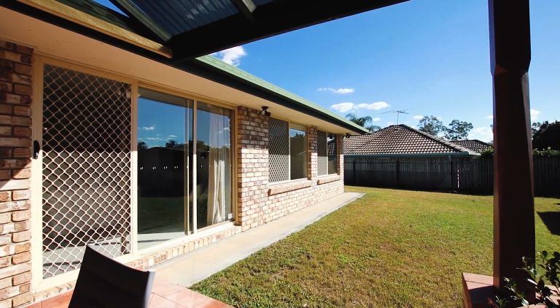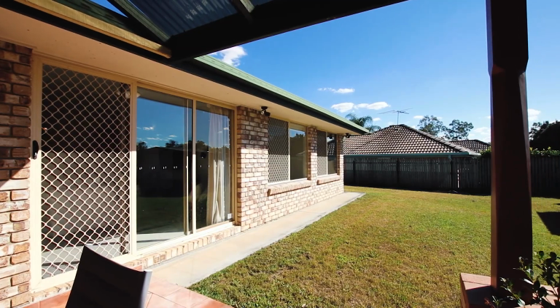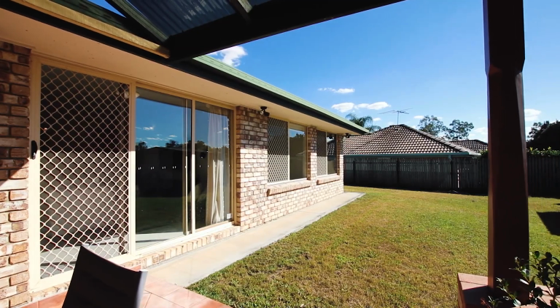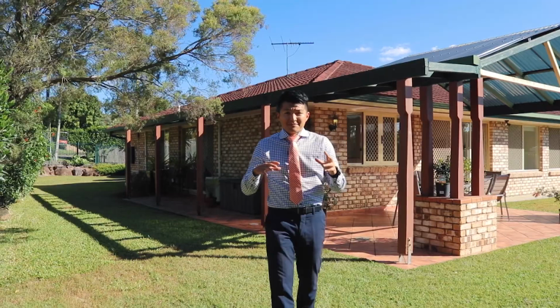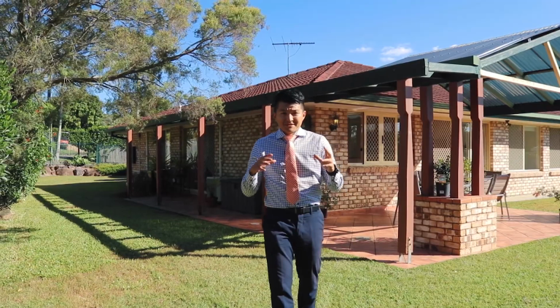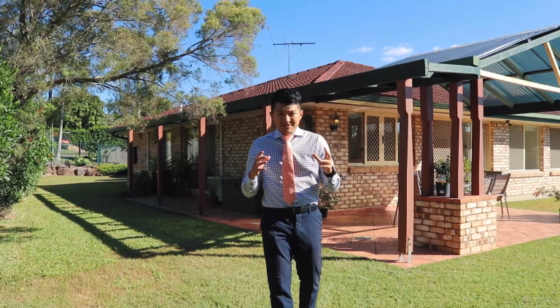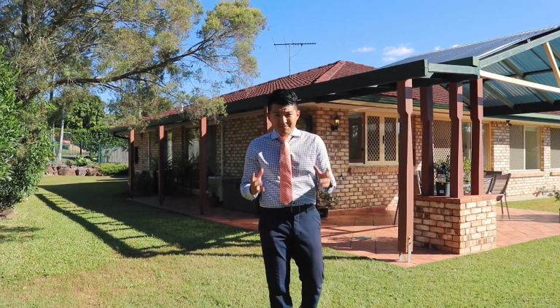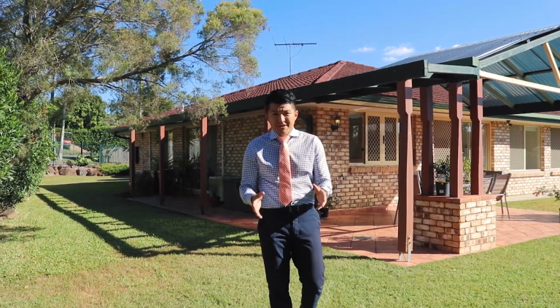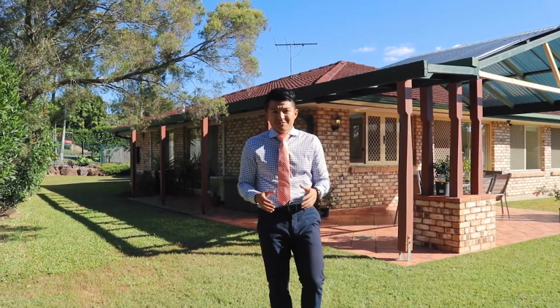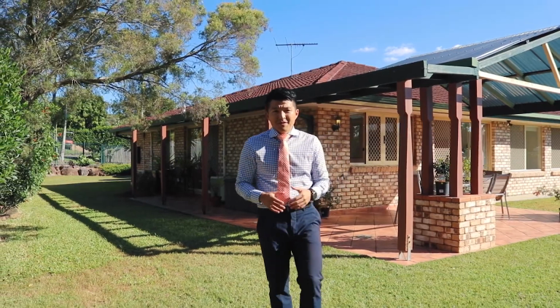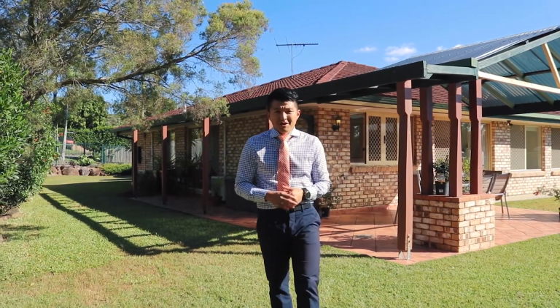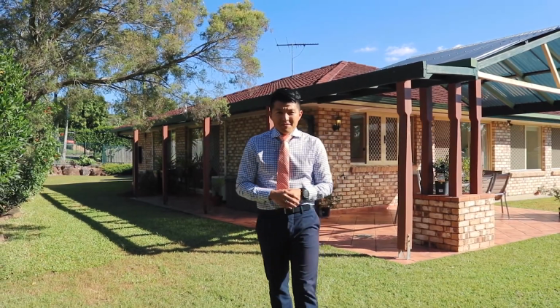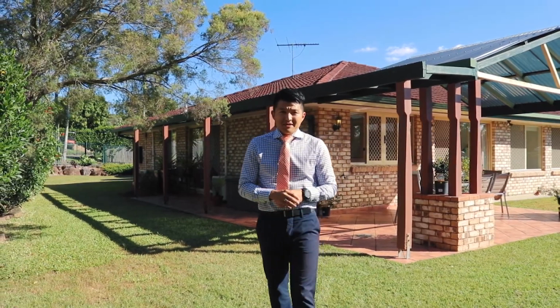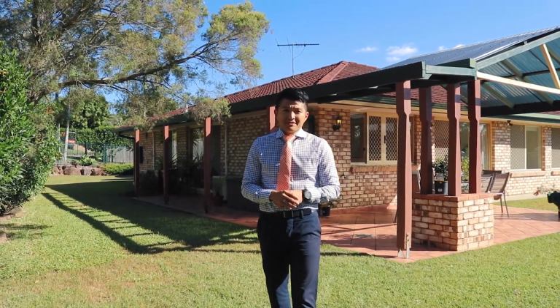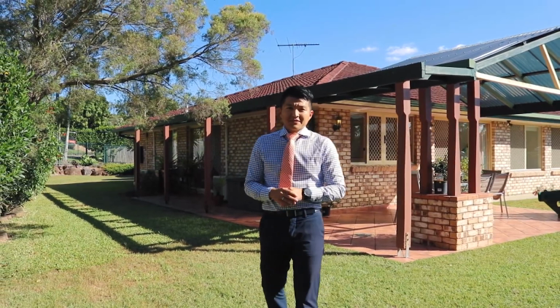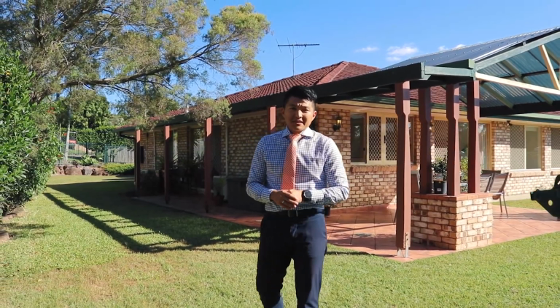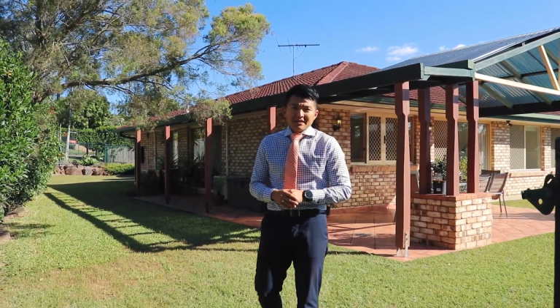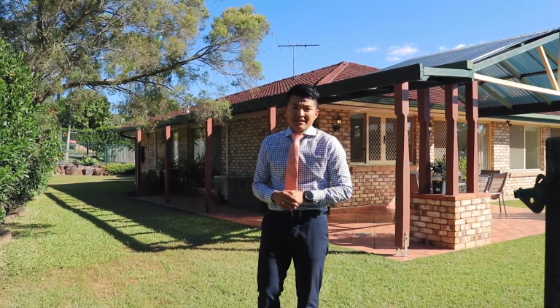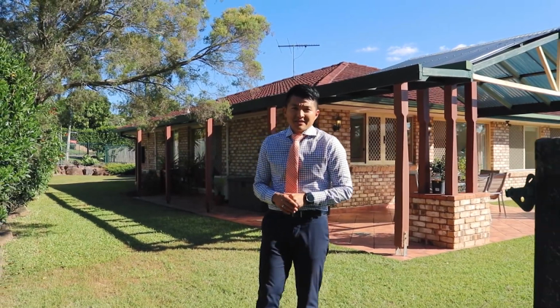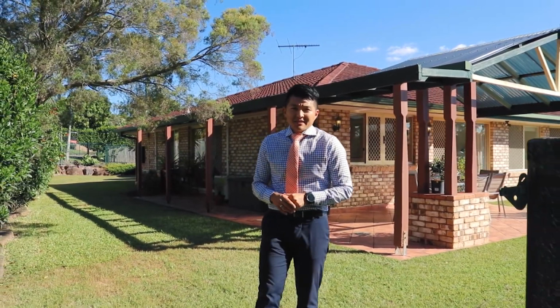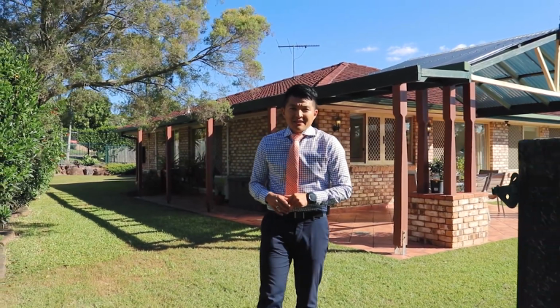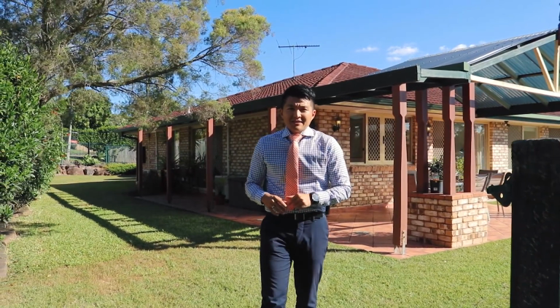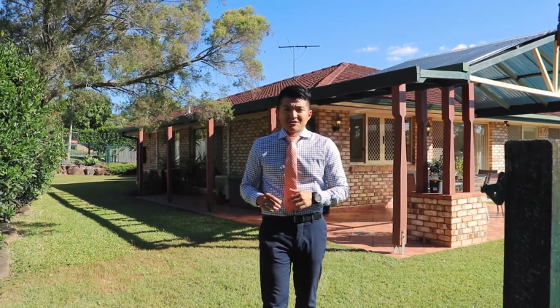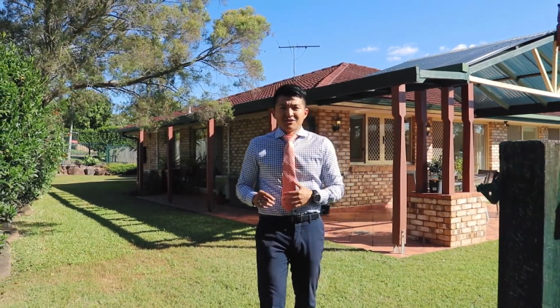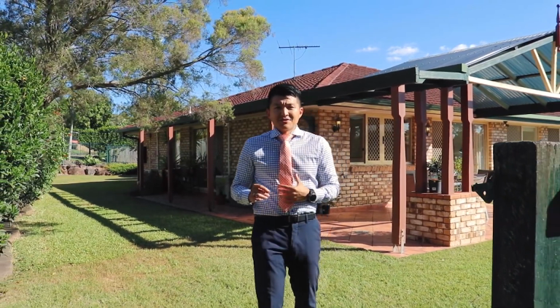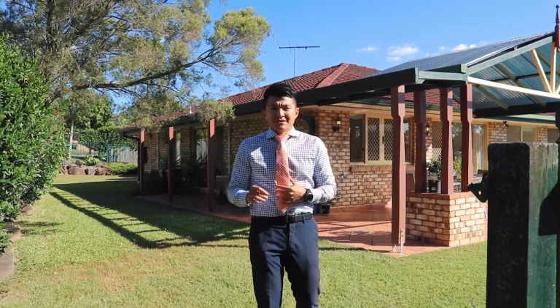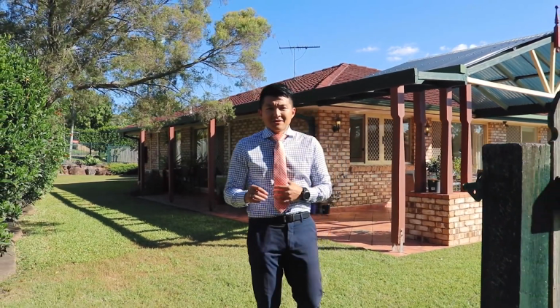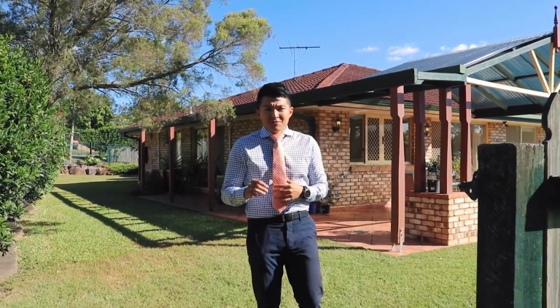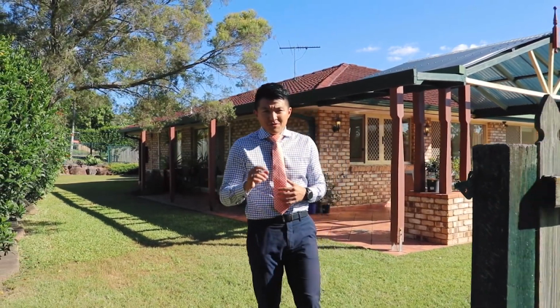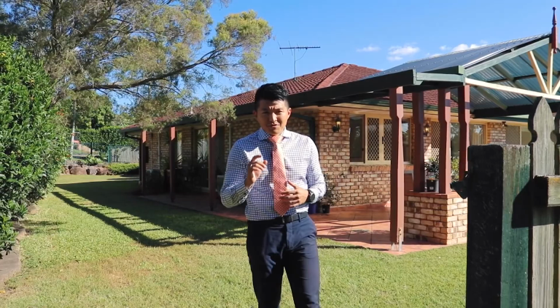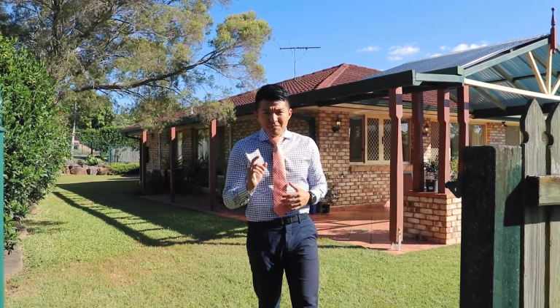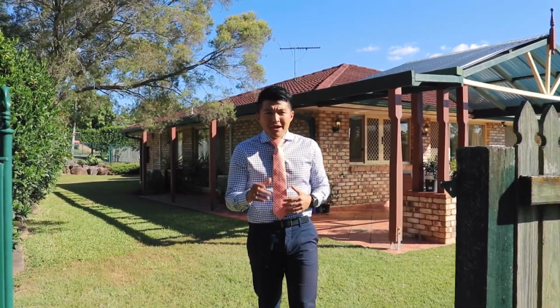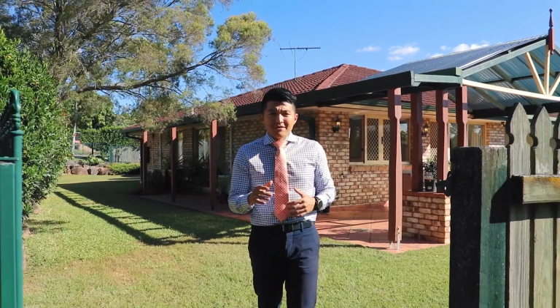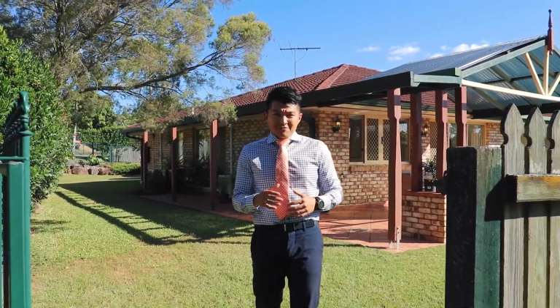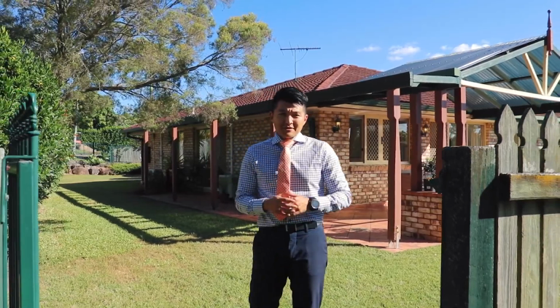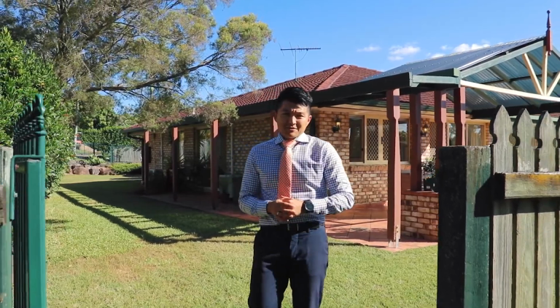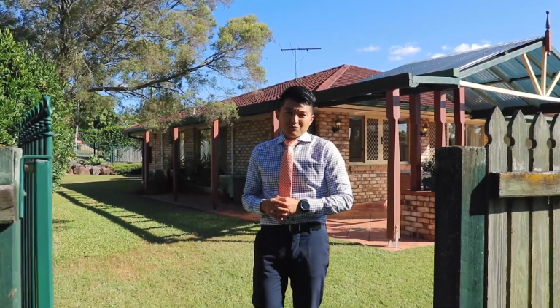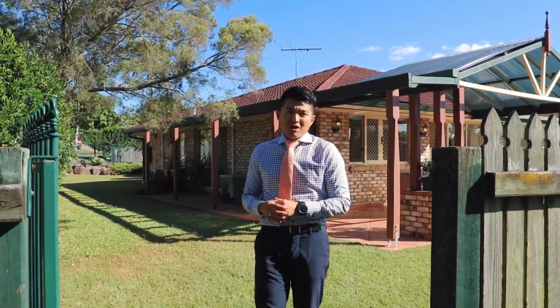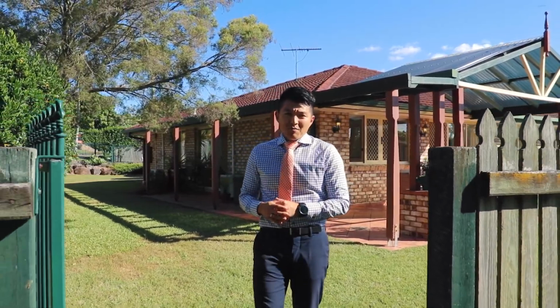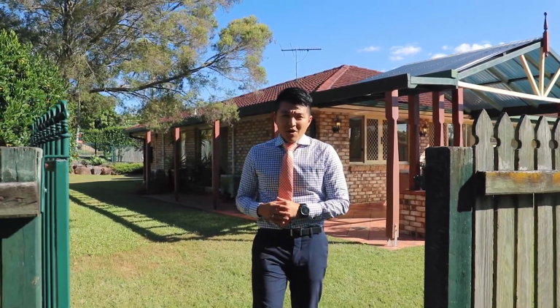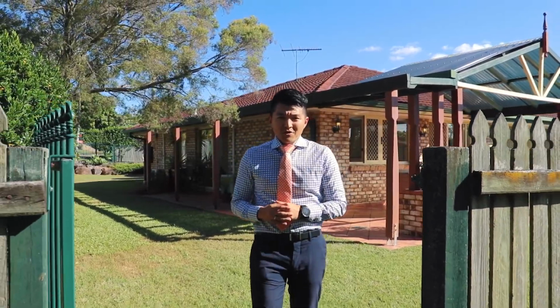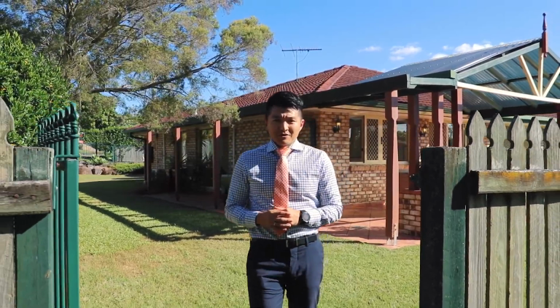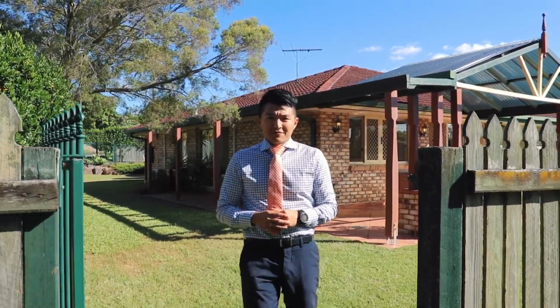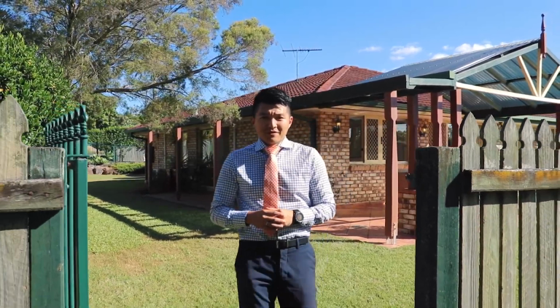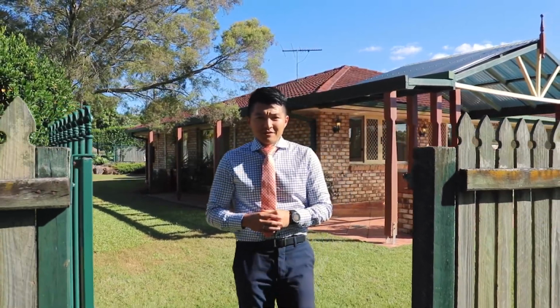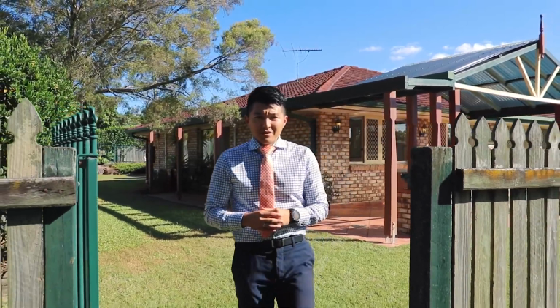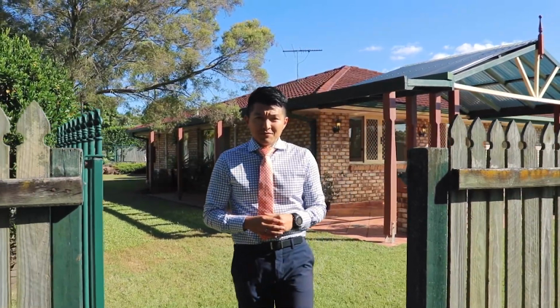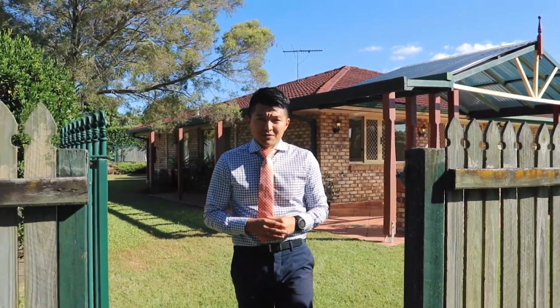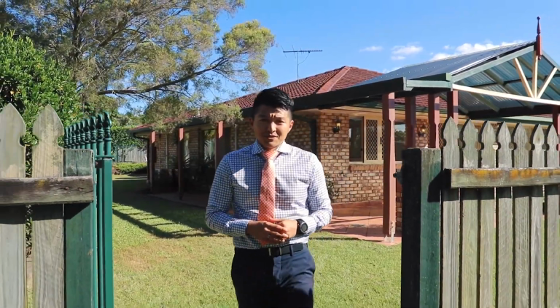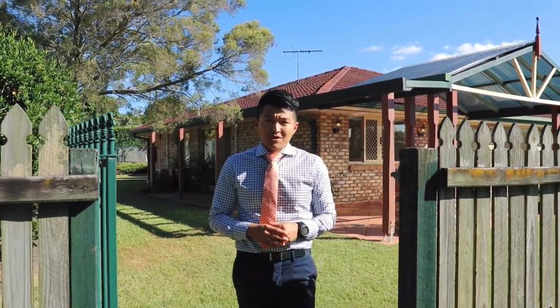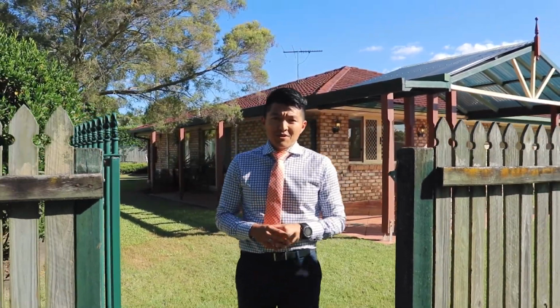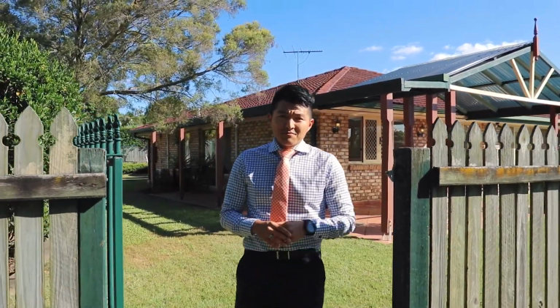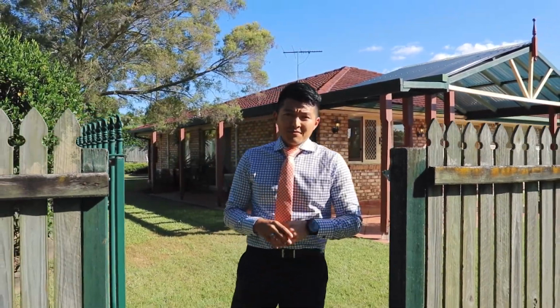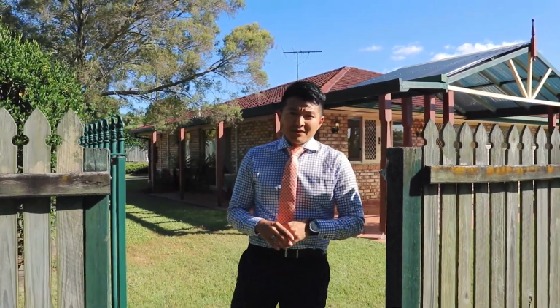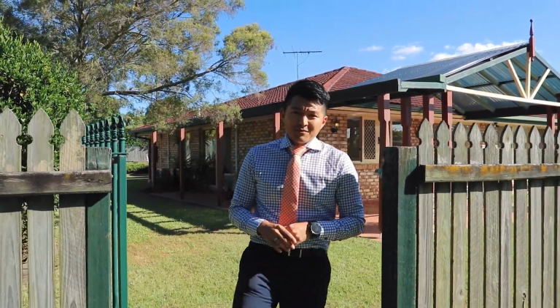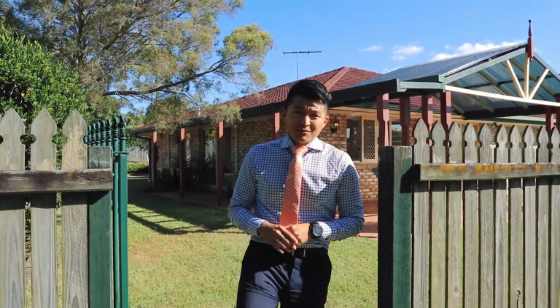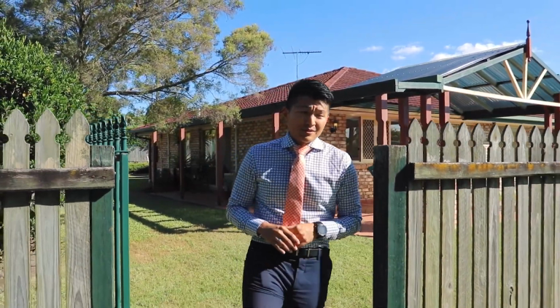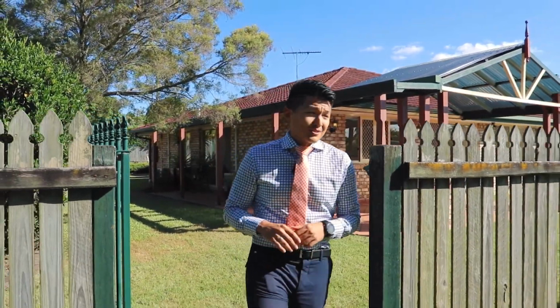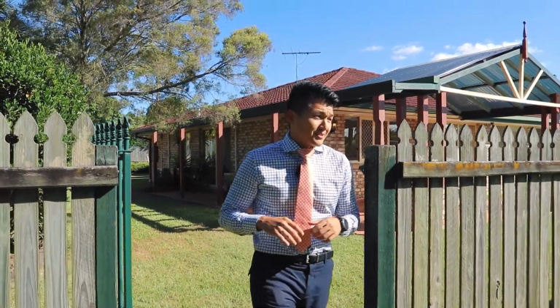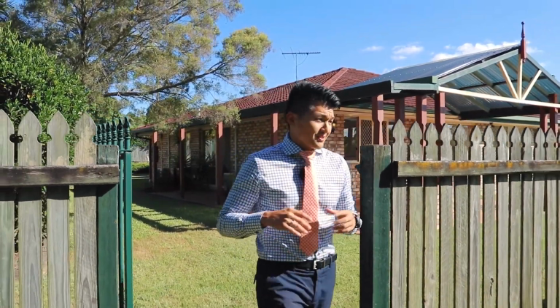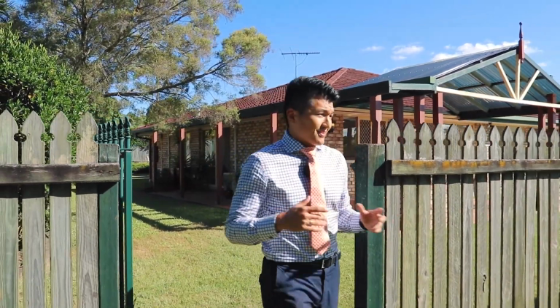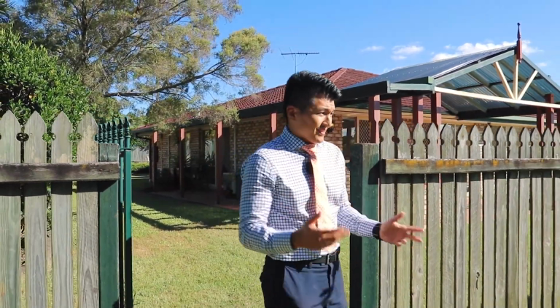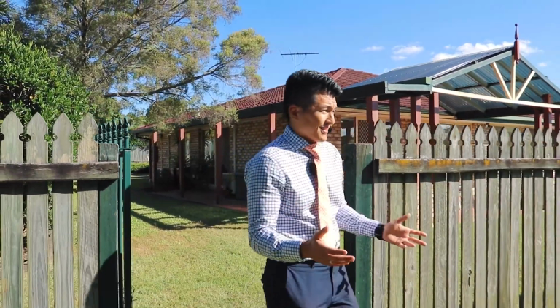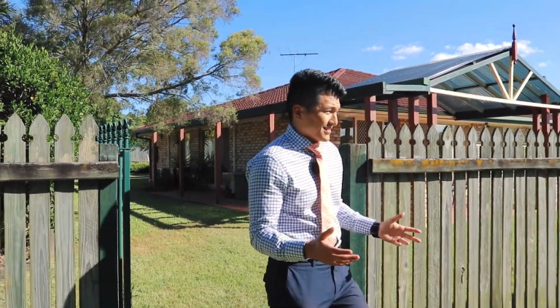Perhaps the best part about living here, and certainly one of the main reasons why my owners fell in love with this home, was this.